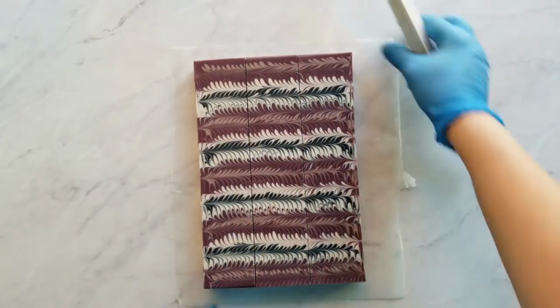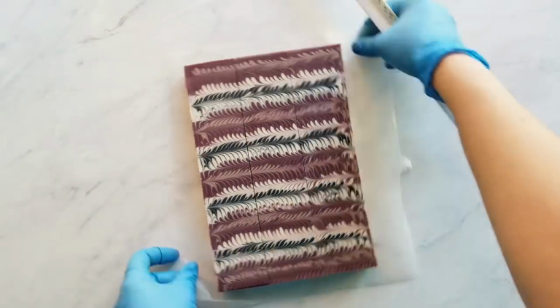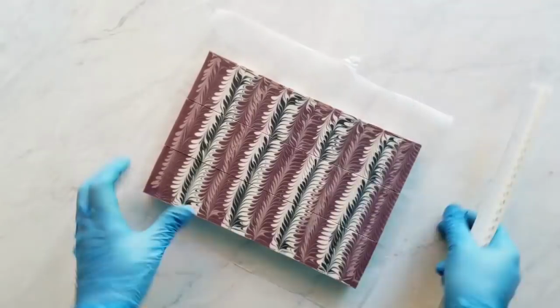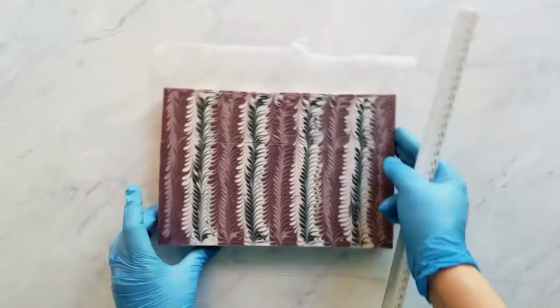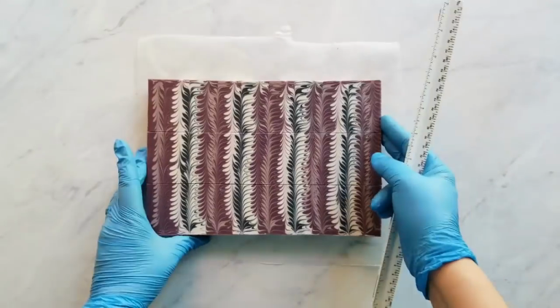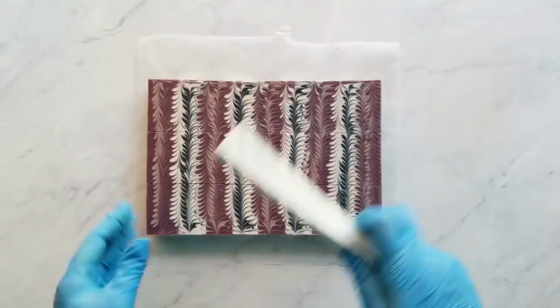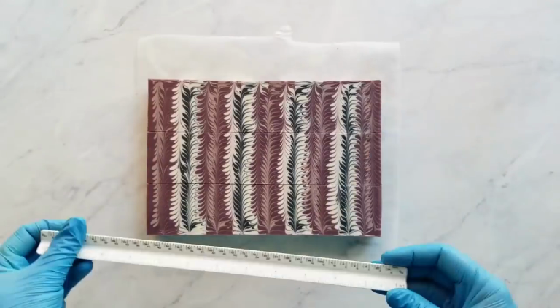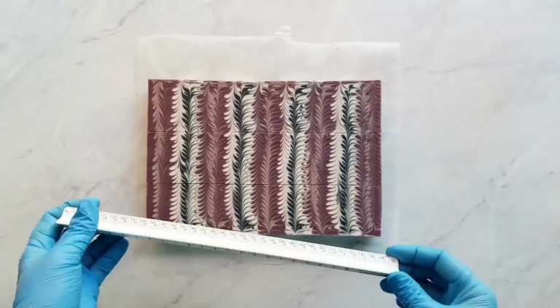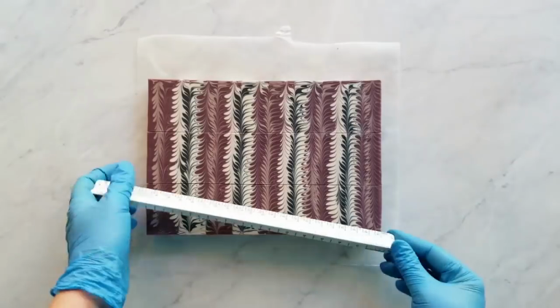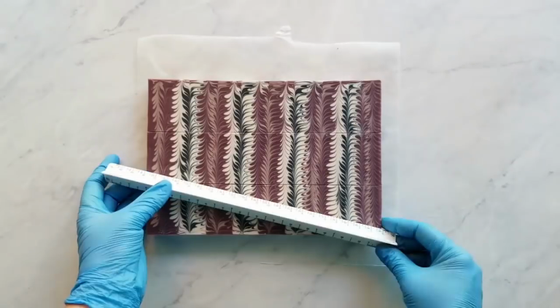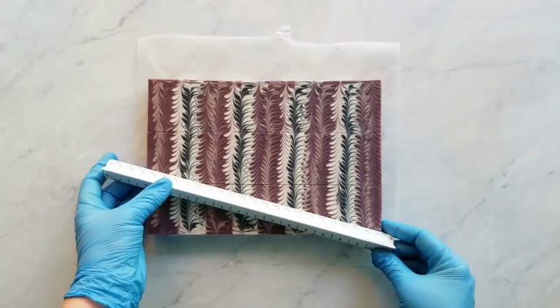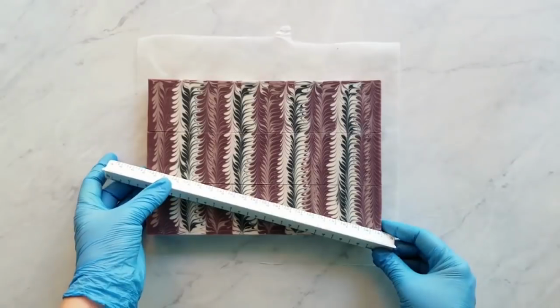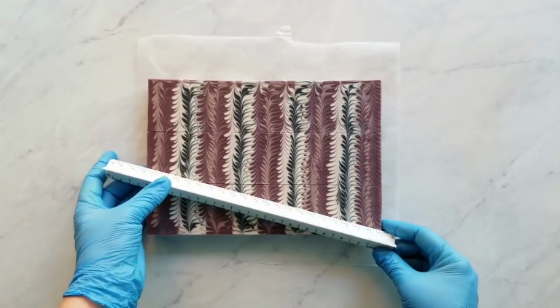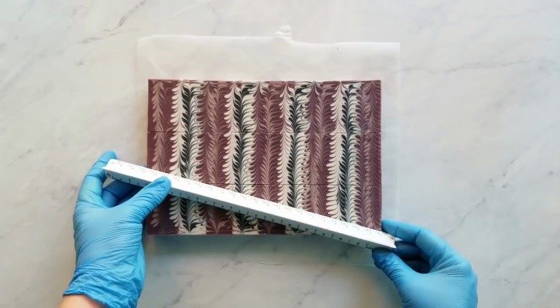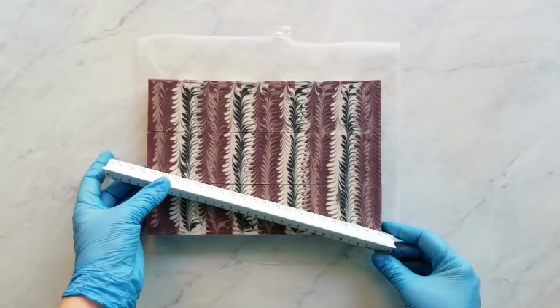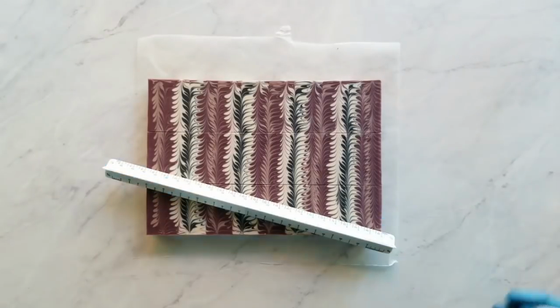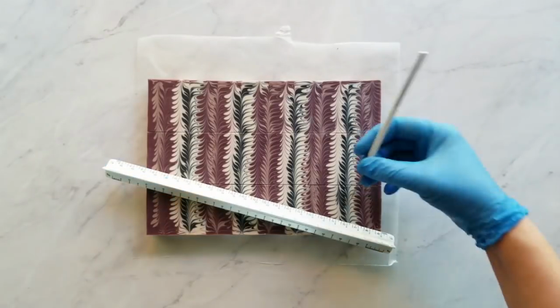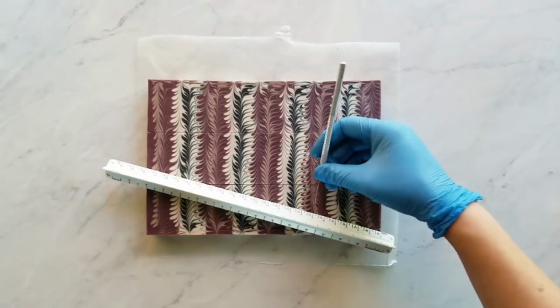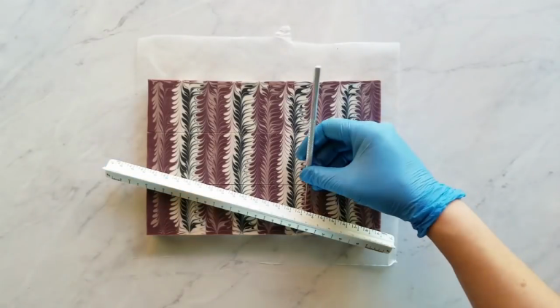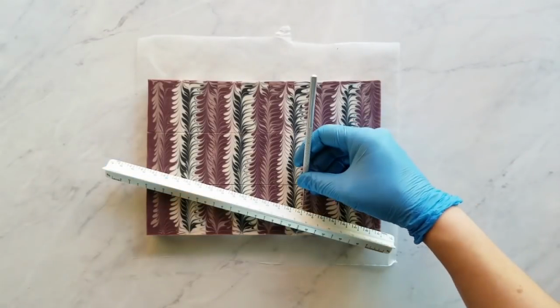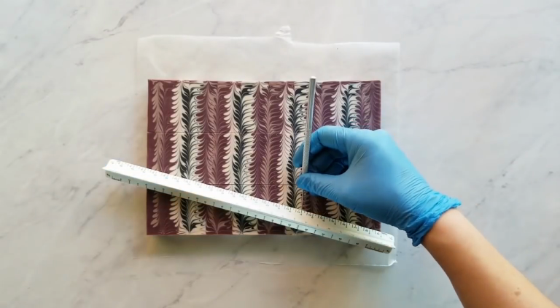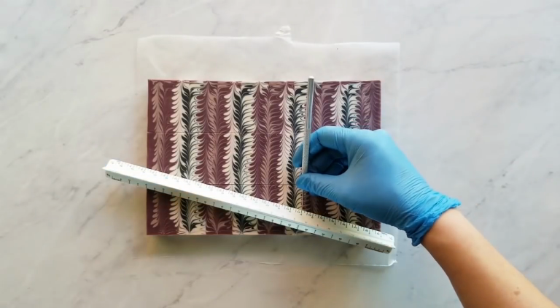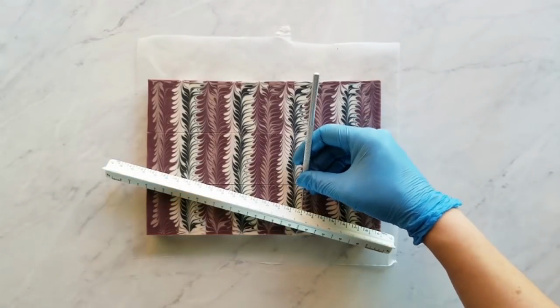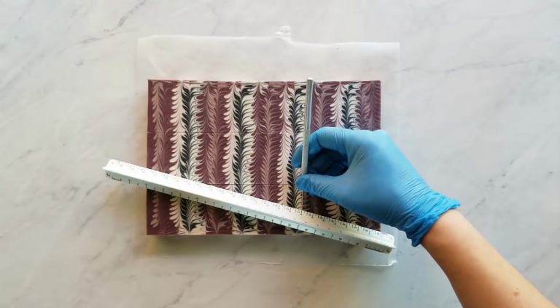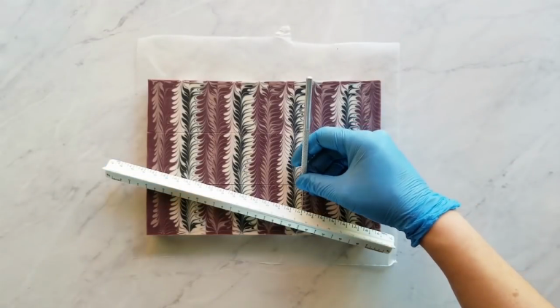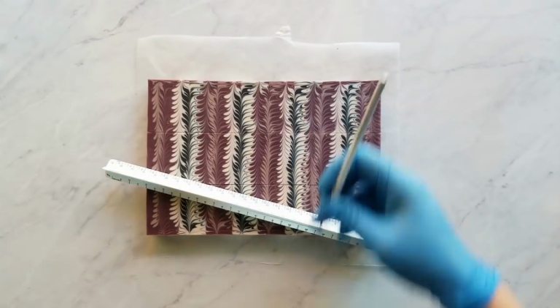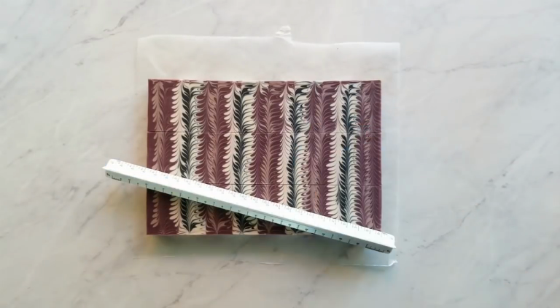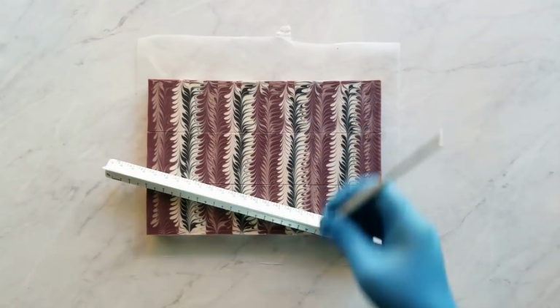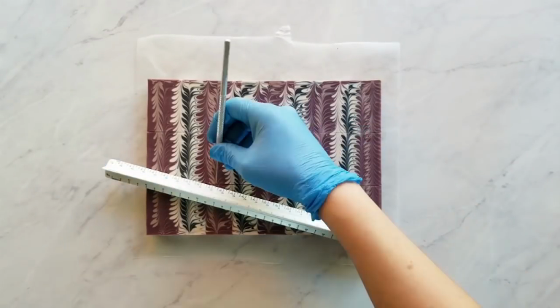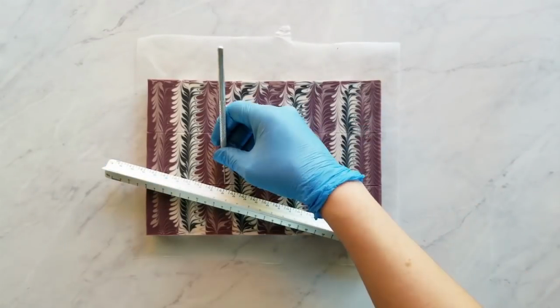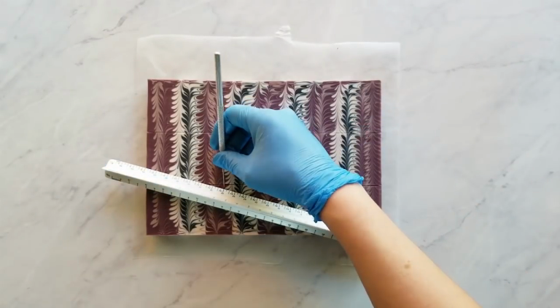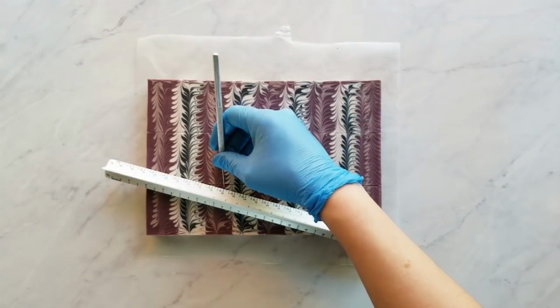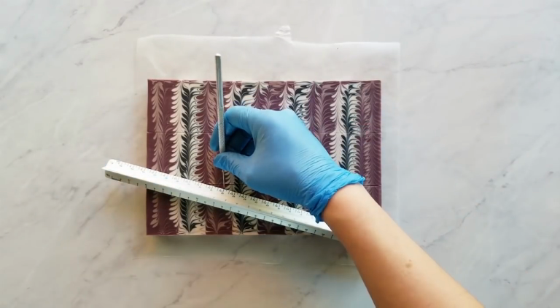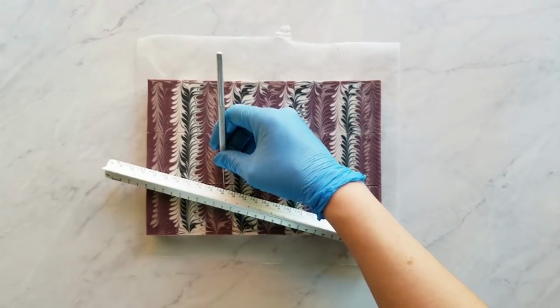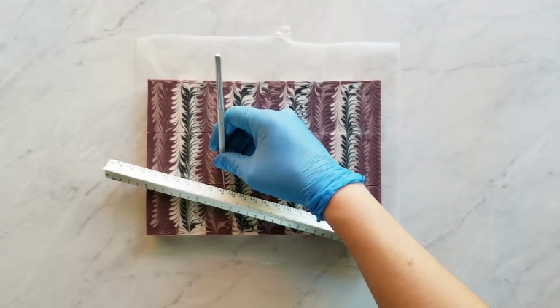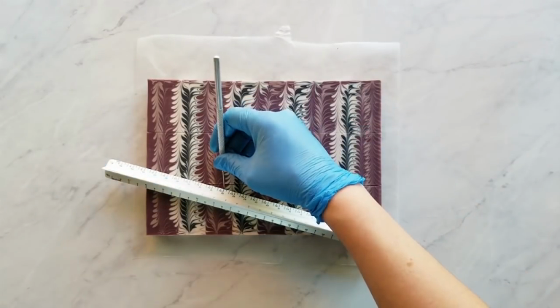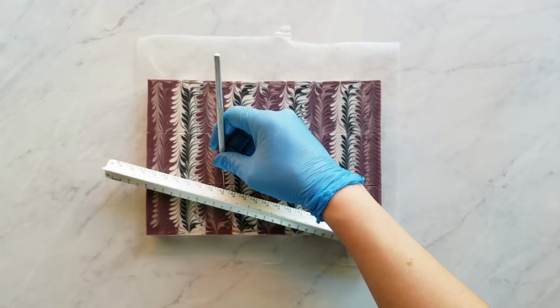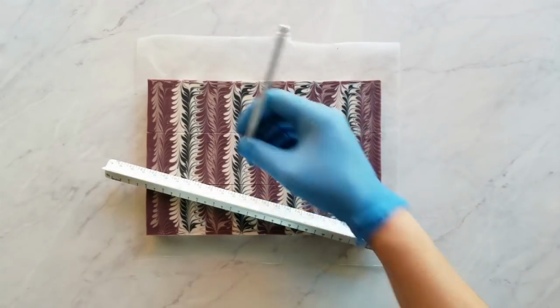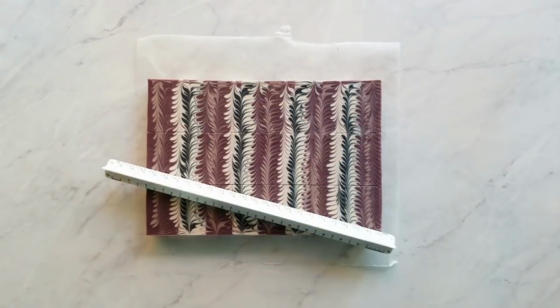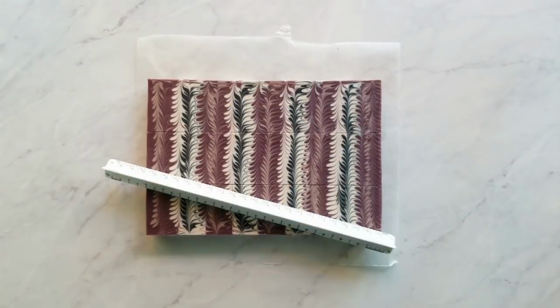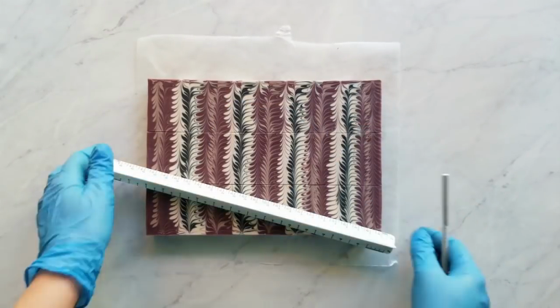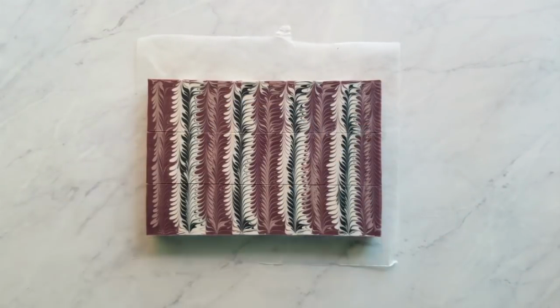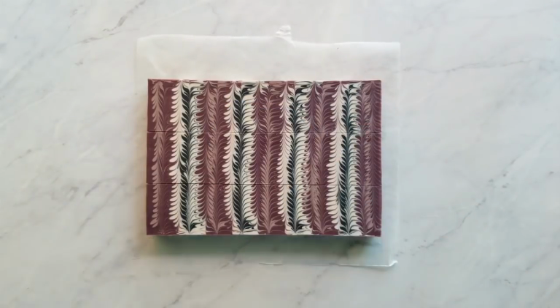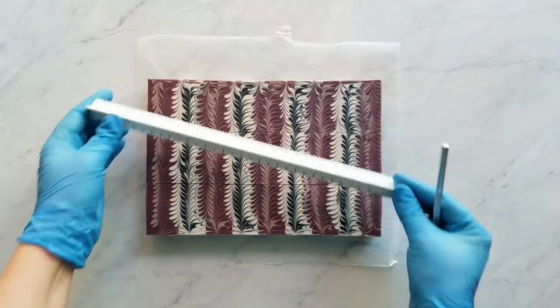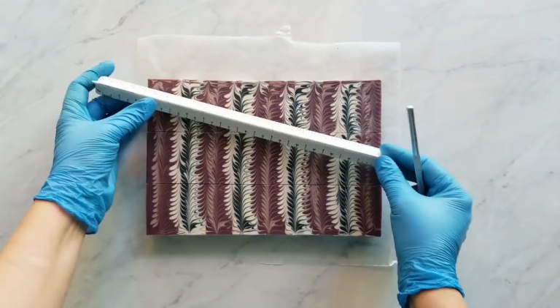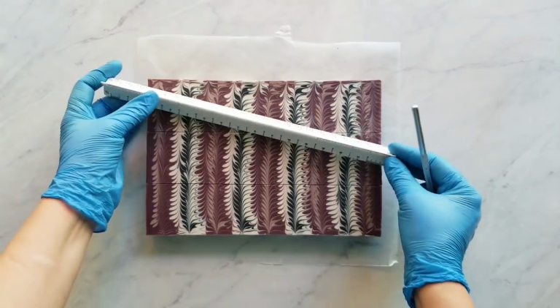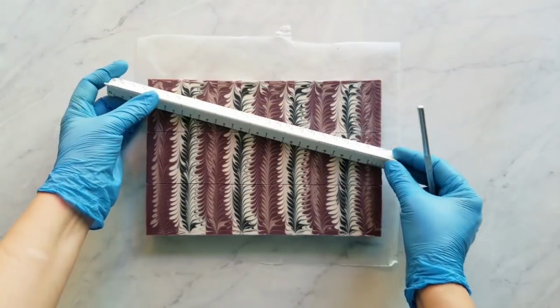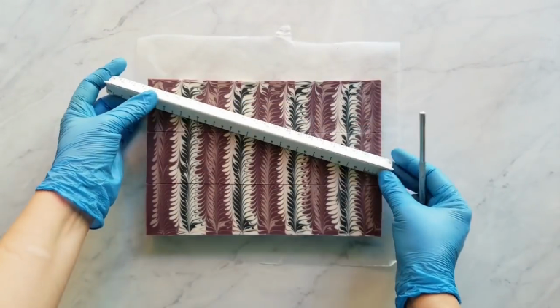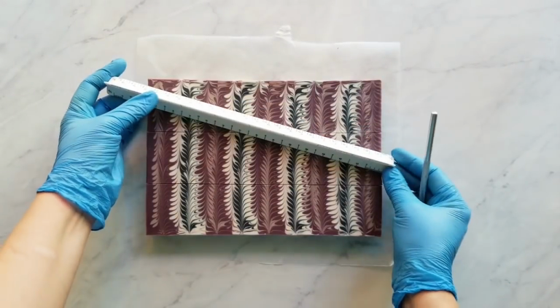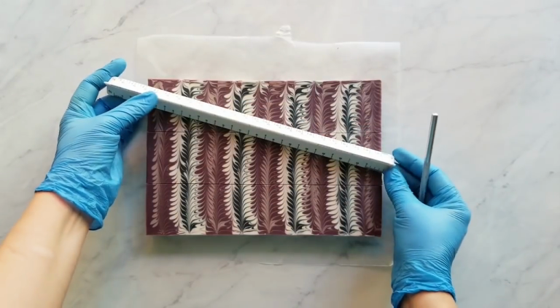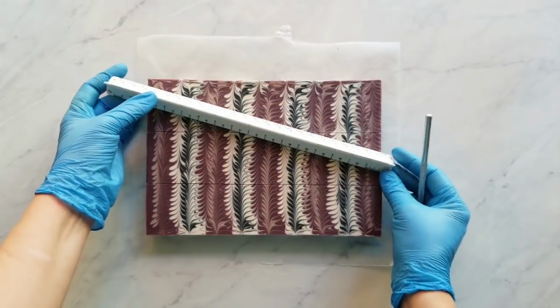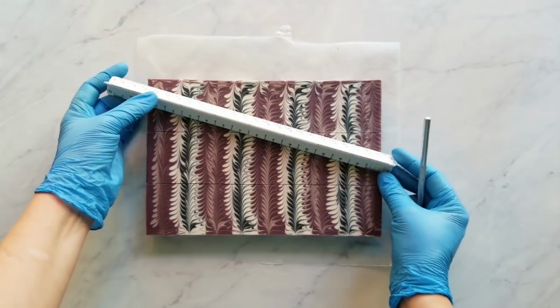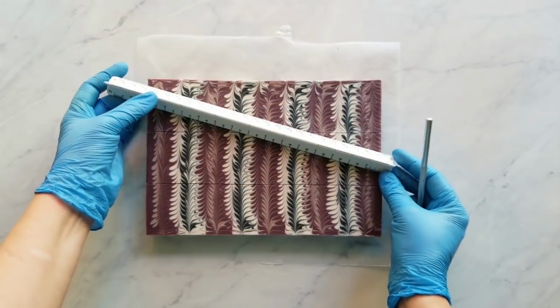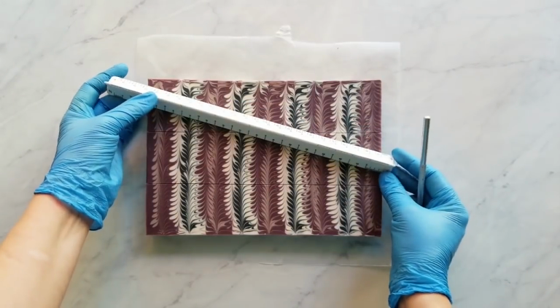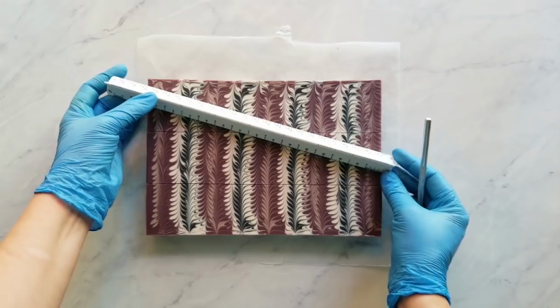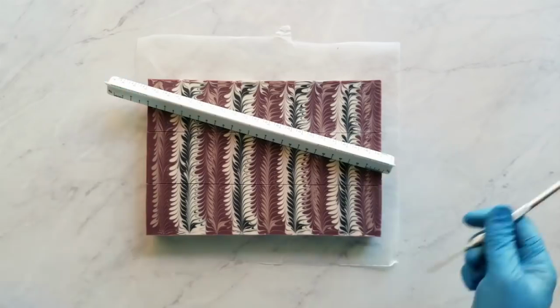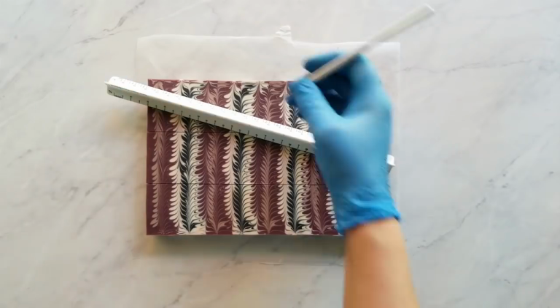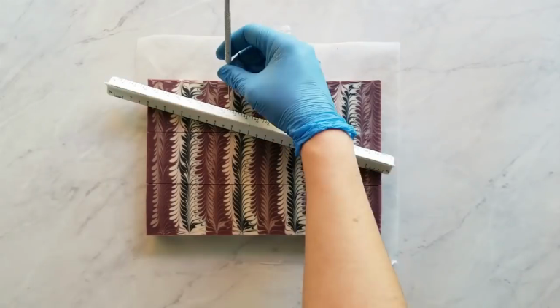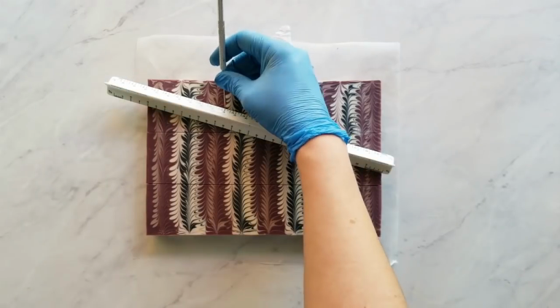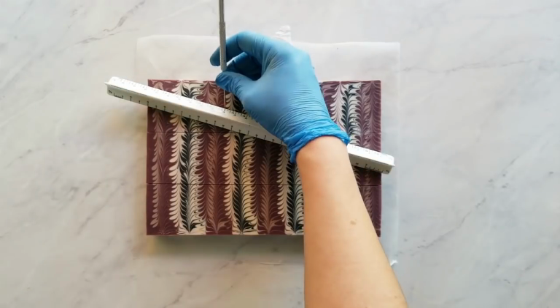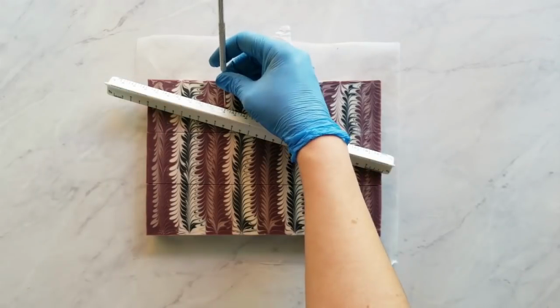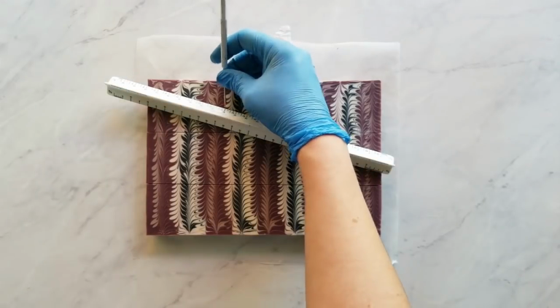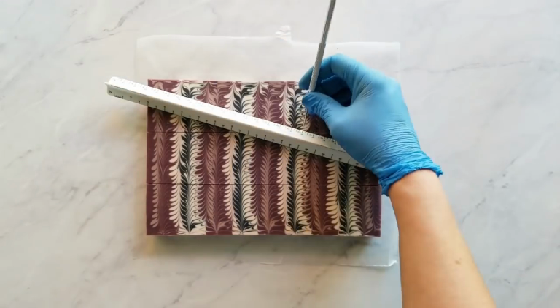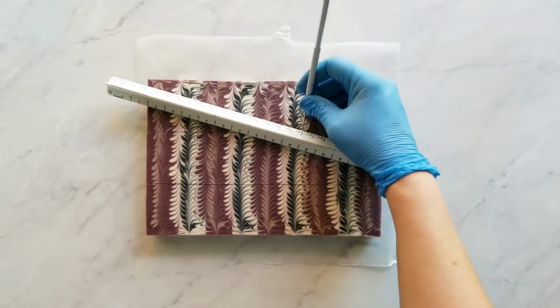I do that slanted ruler trick again and divide each piece by three this way, making sure each of the bars has a mark on it.